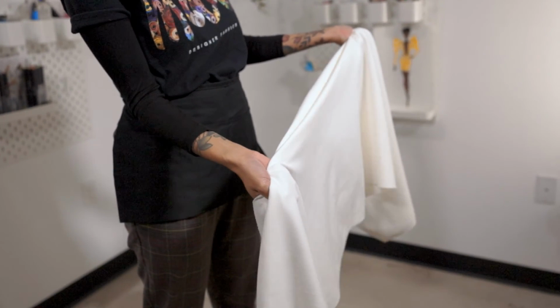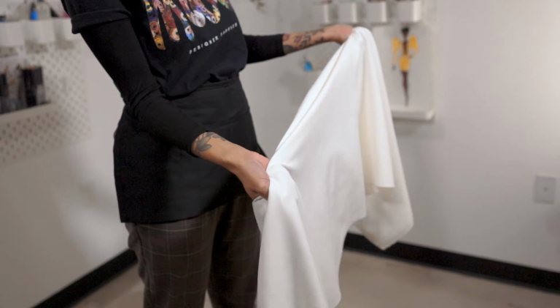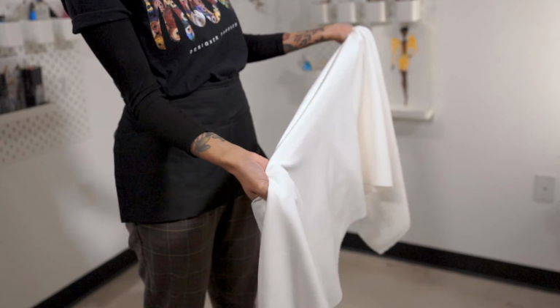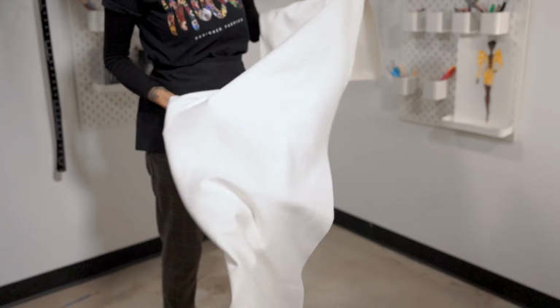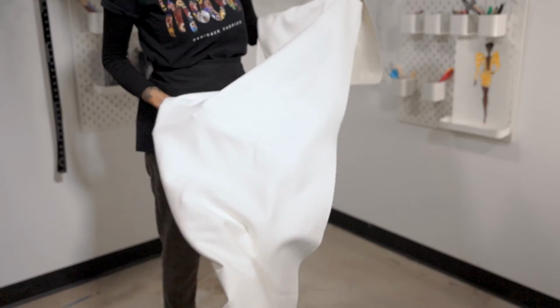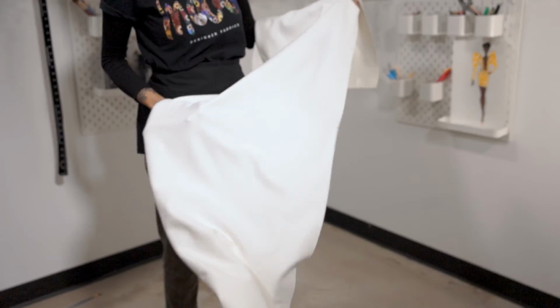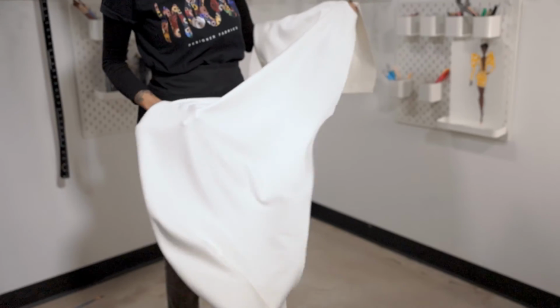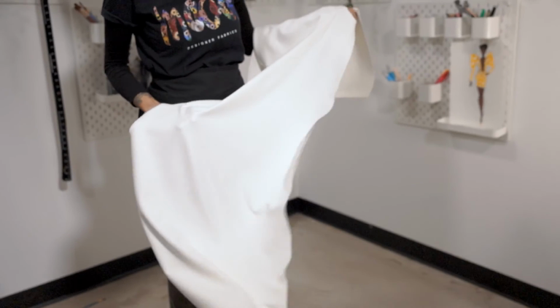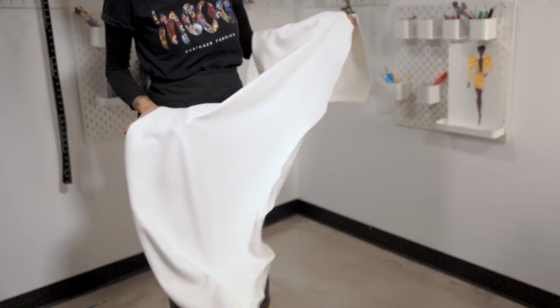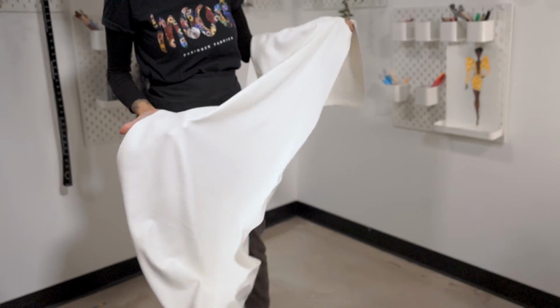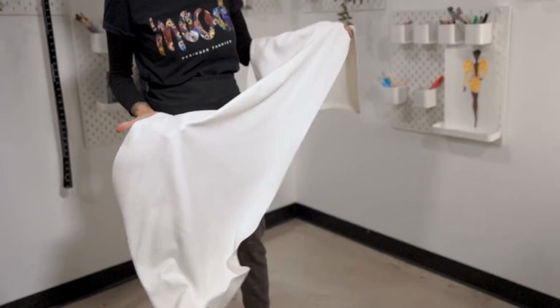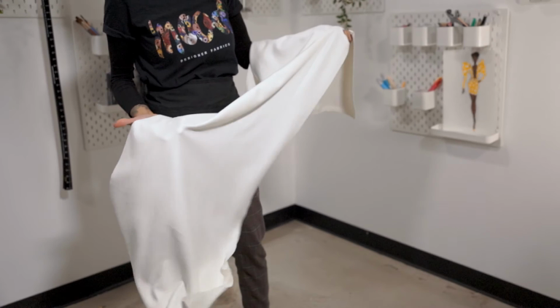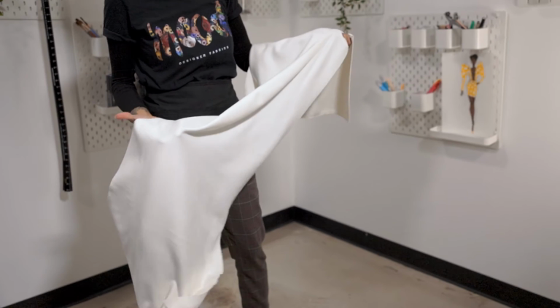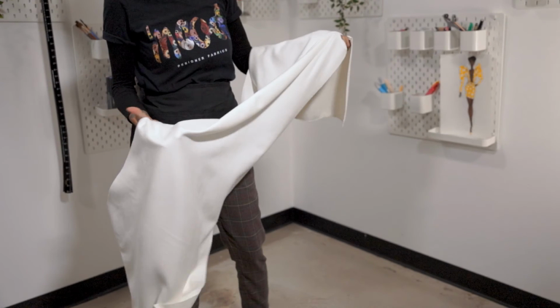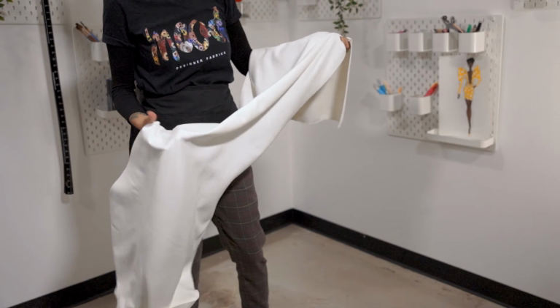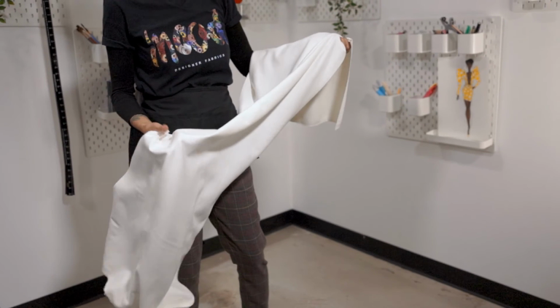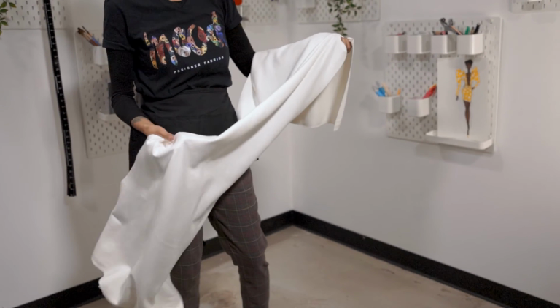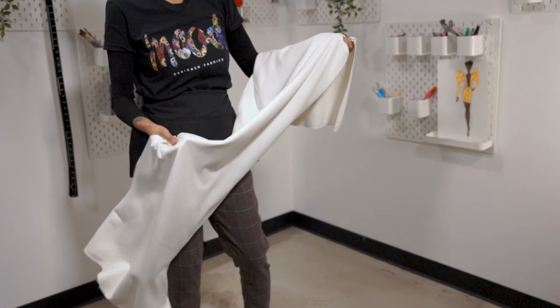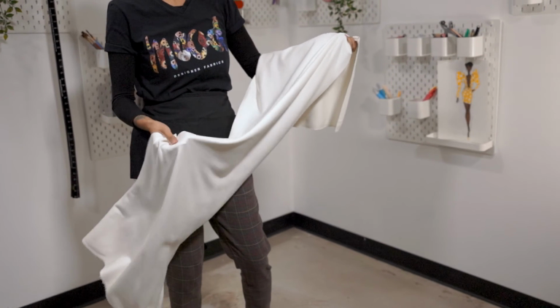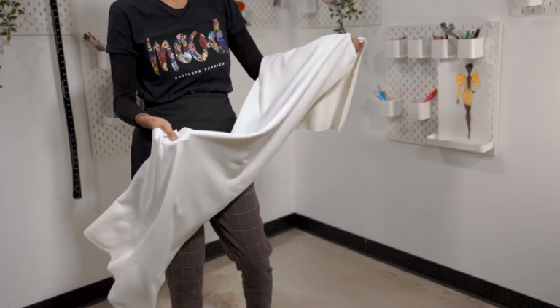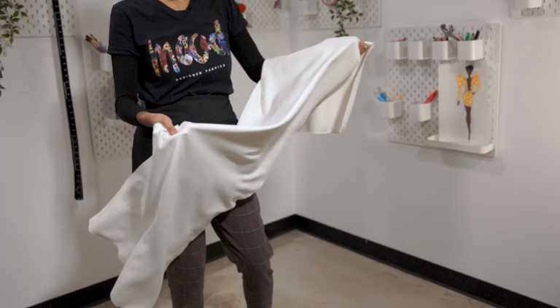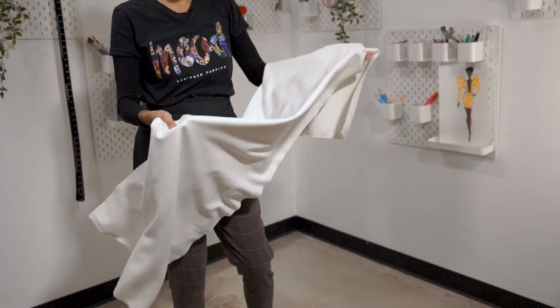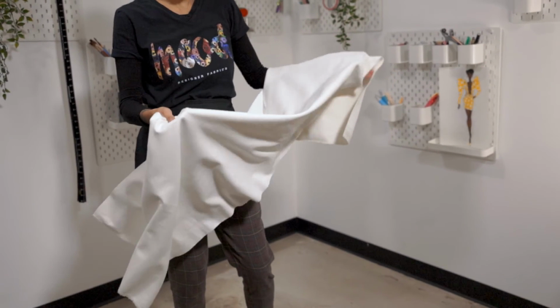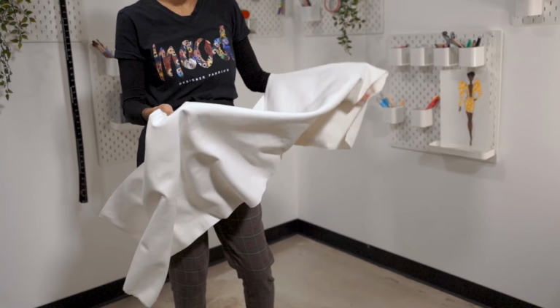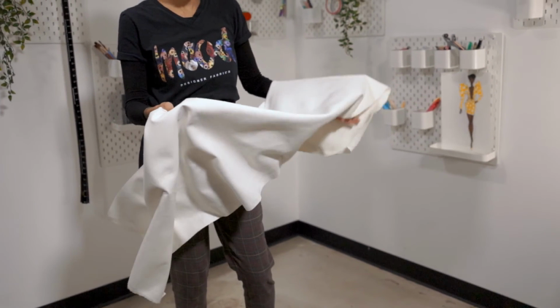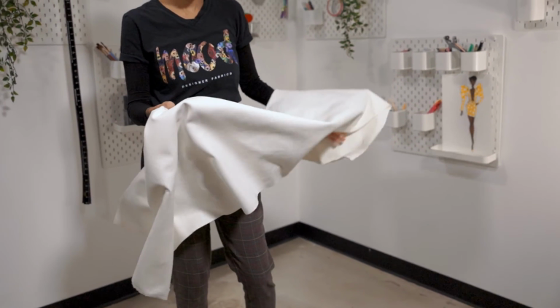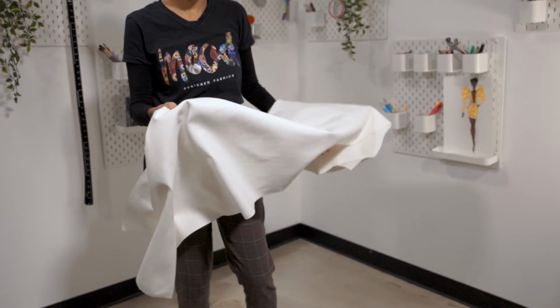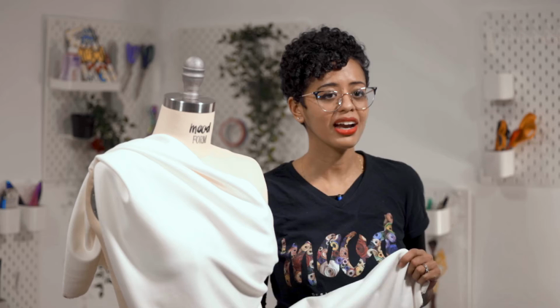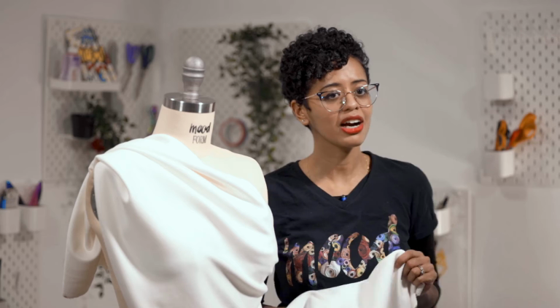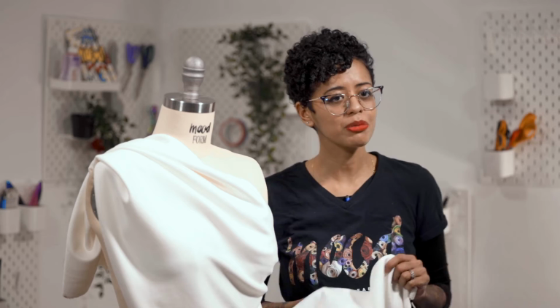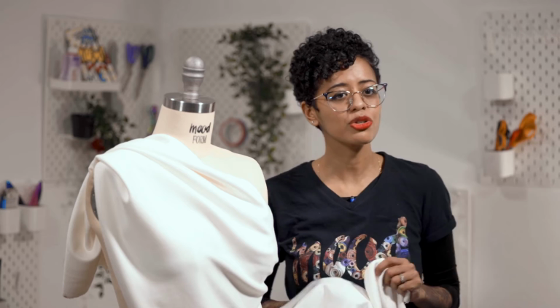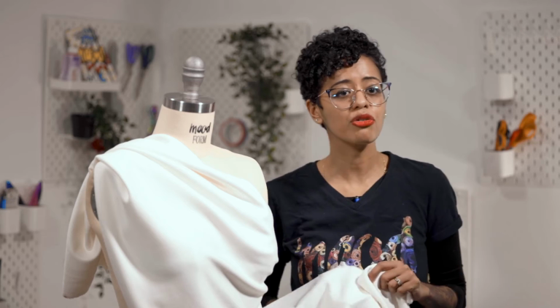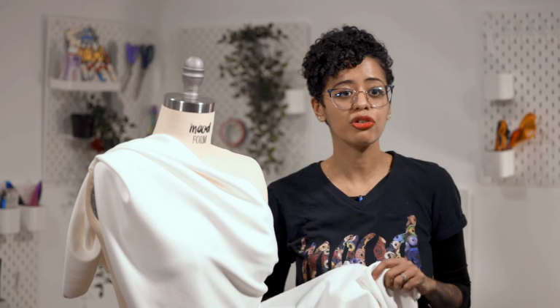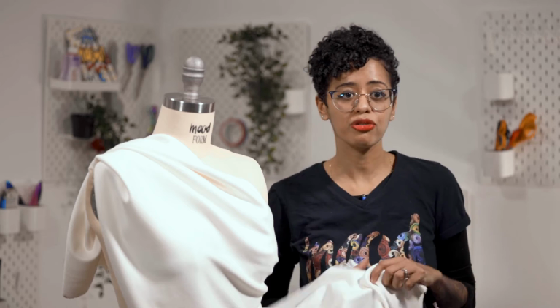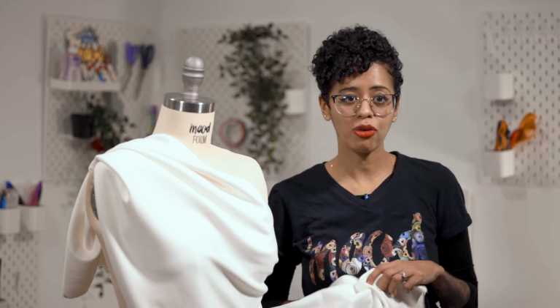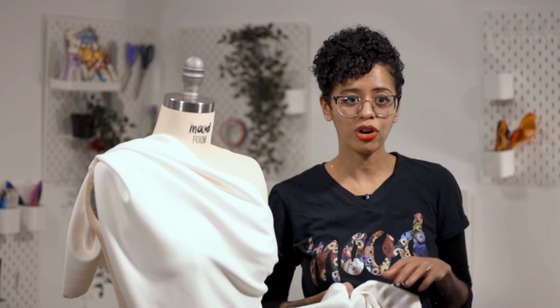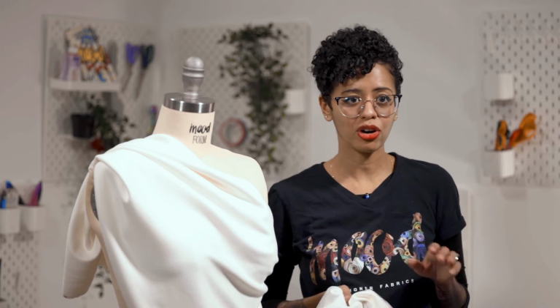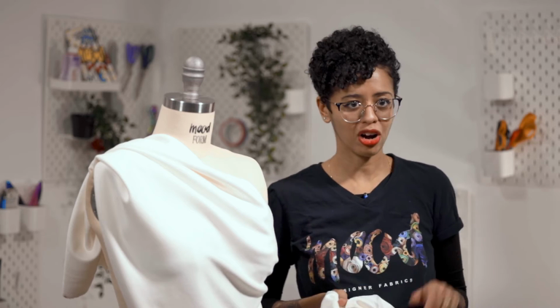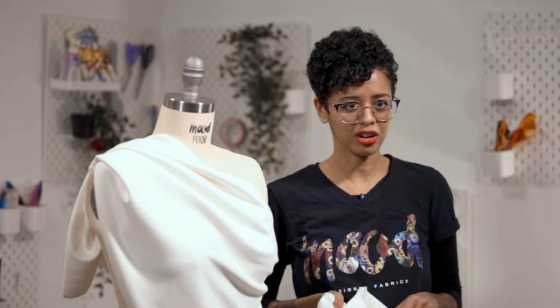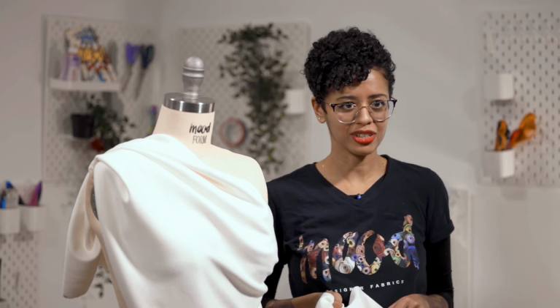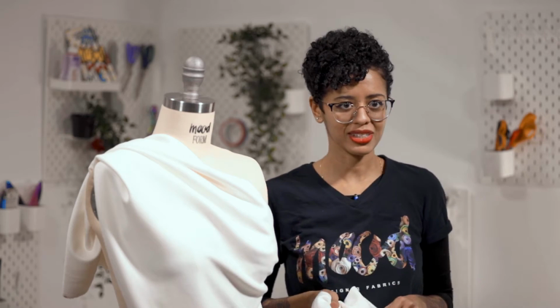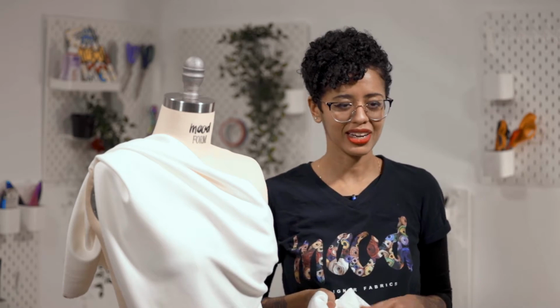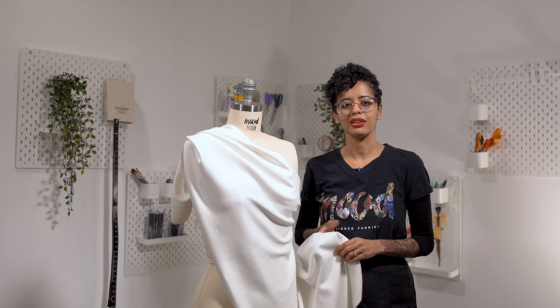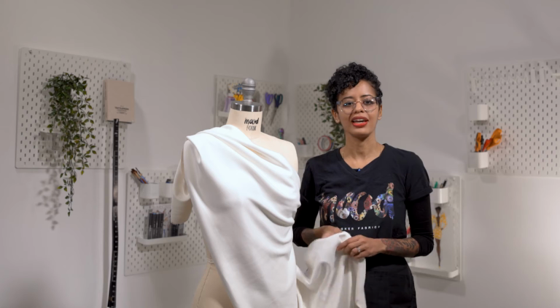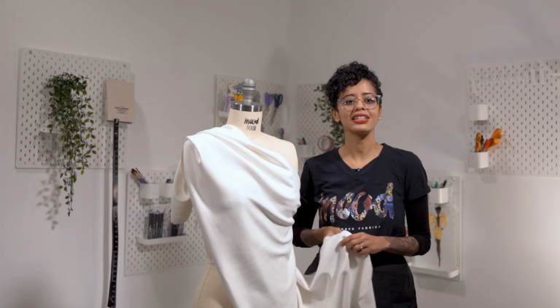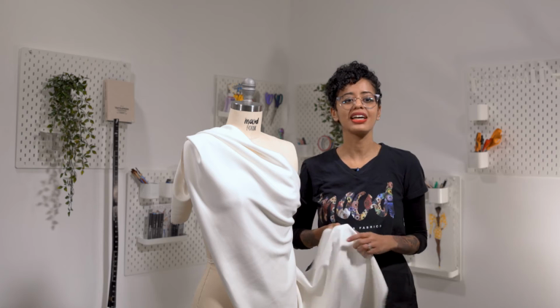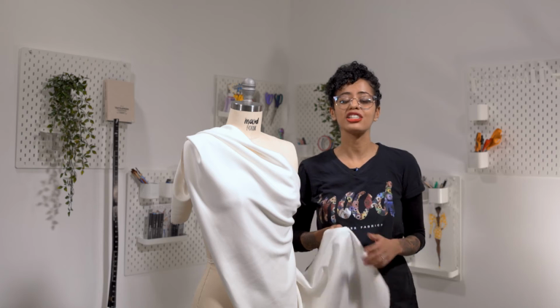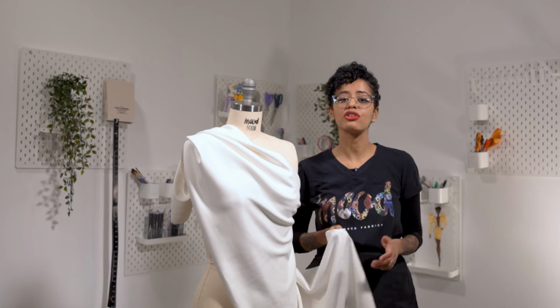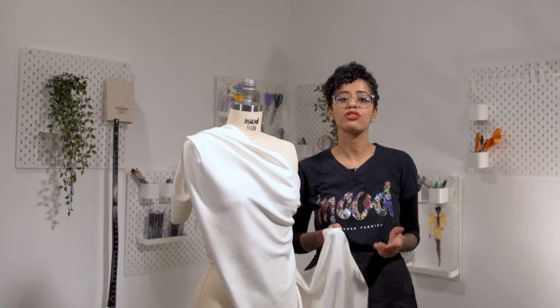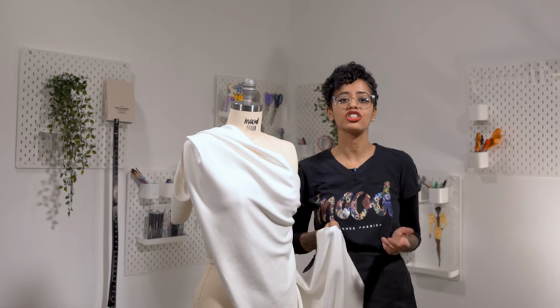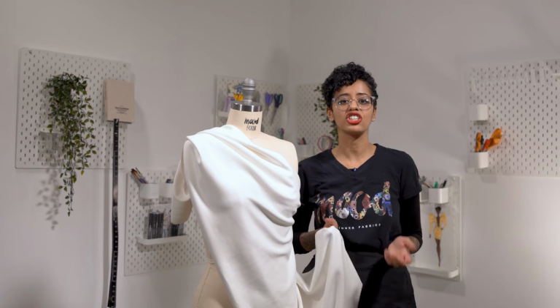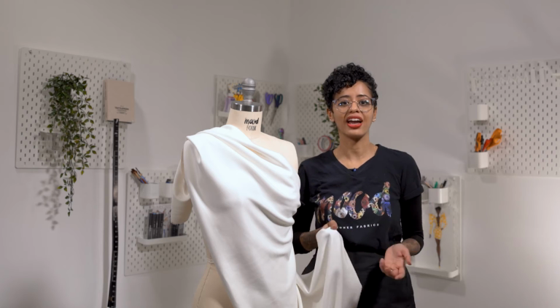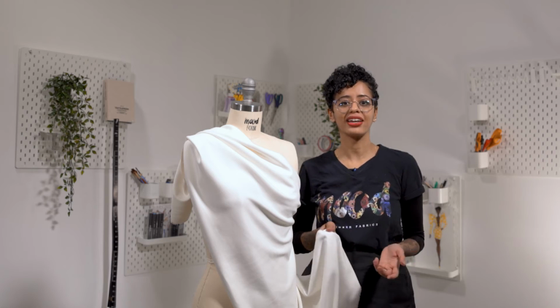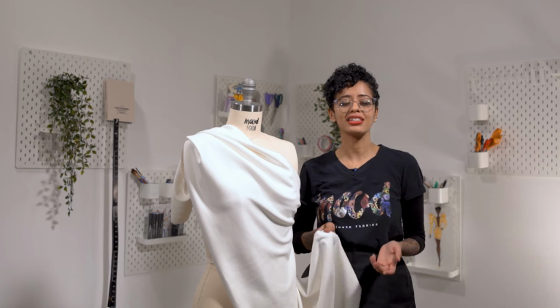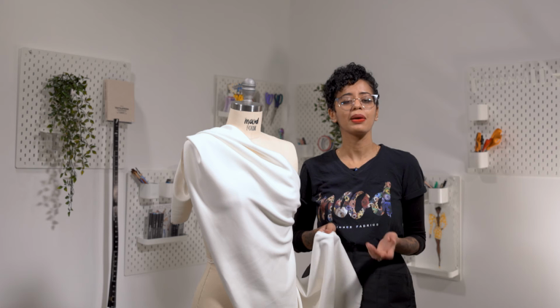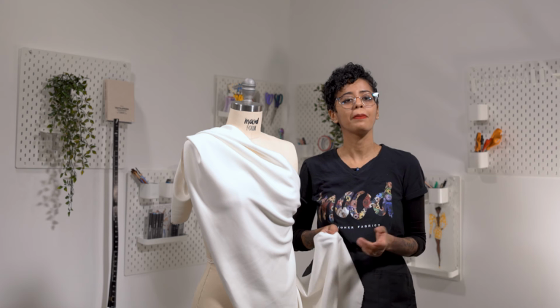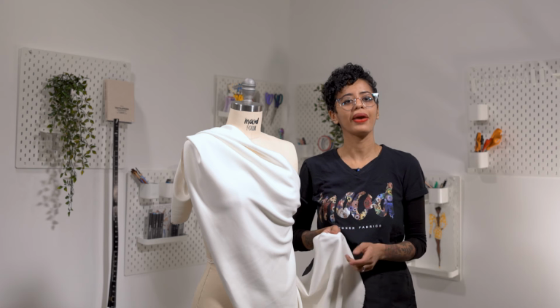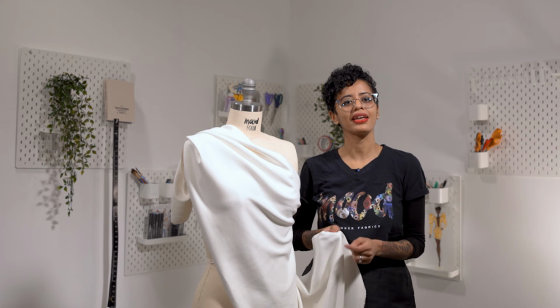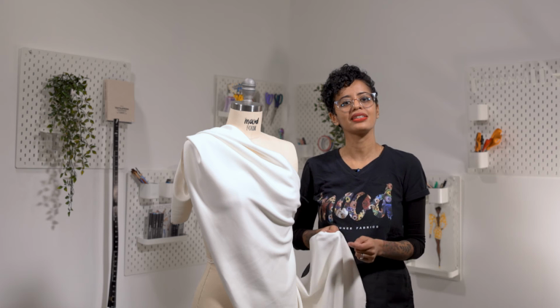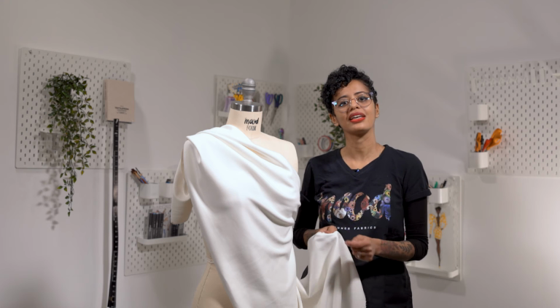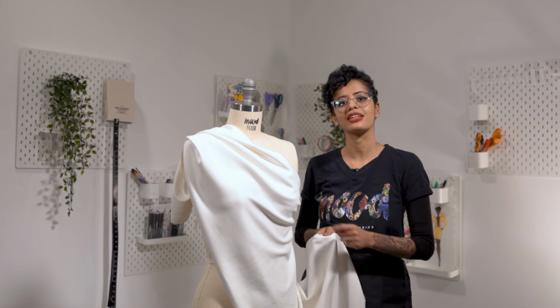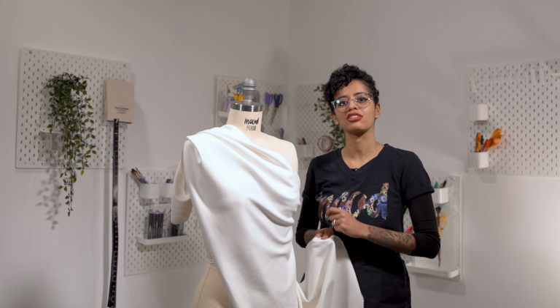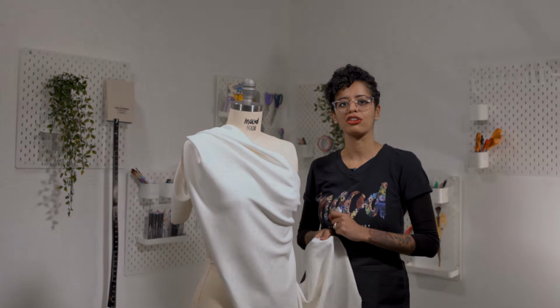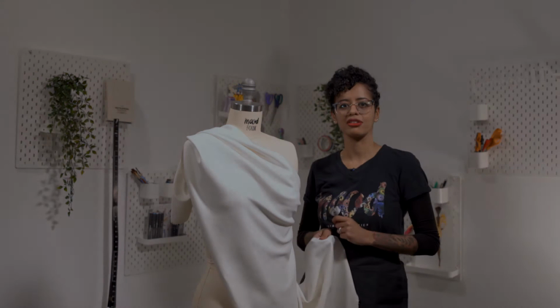It has a fluid drape and it's fully opaque. It comes in over four colors and it's ideal for jackets, pants, and skirts.